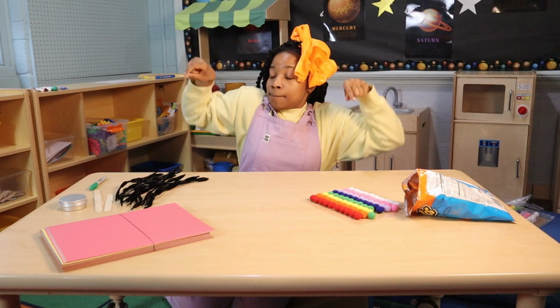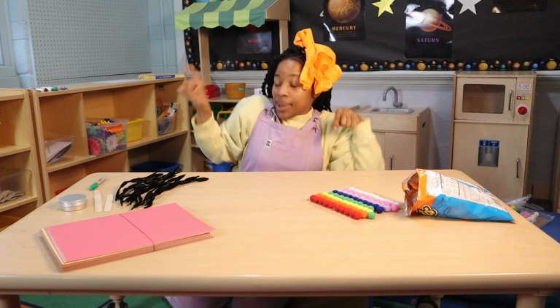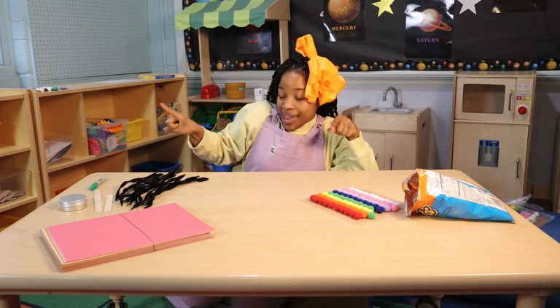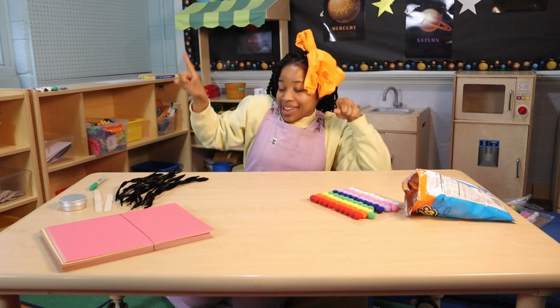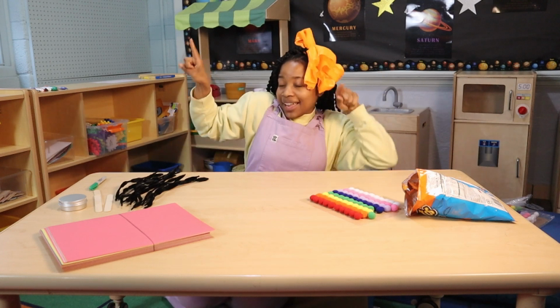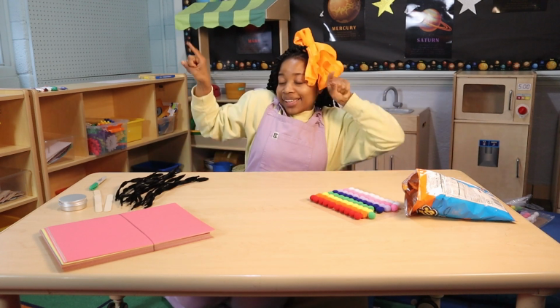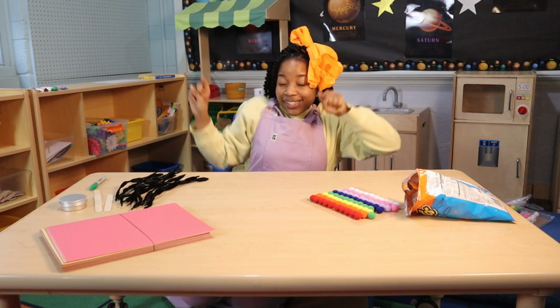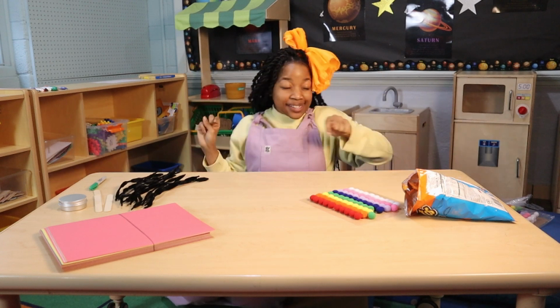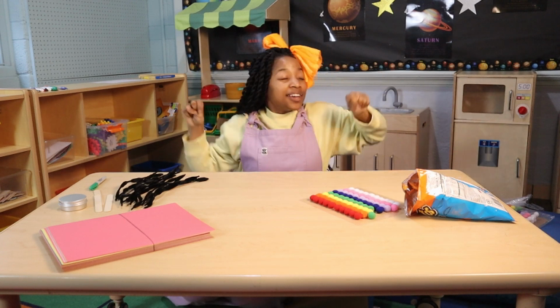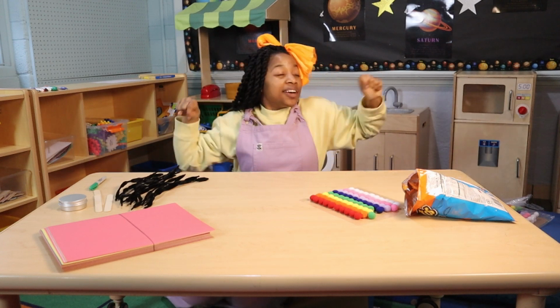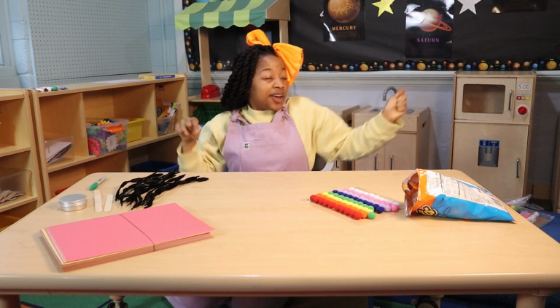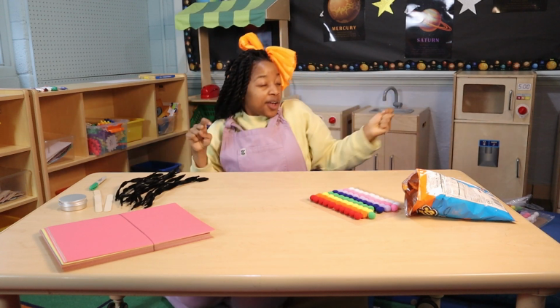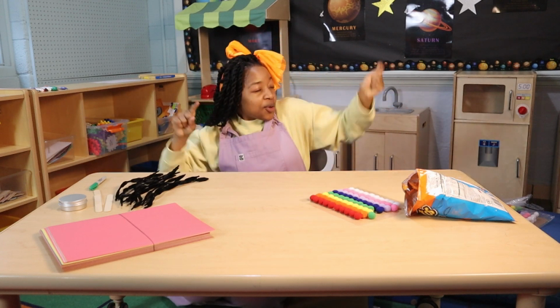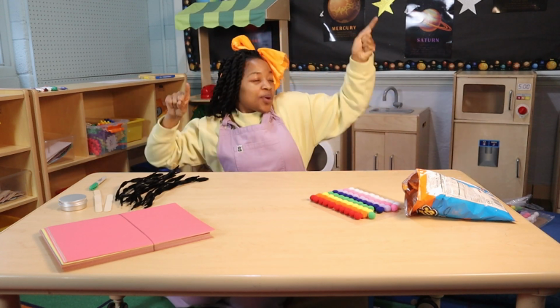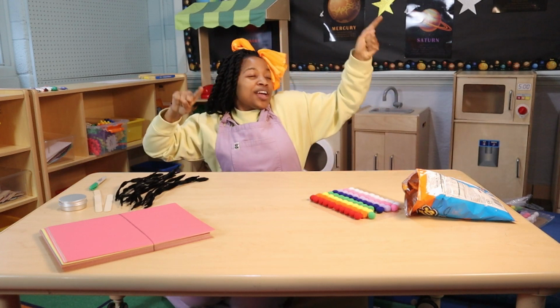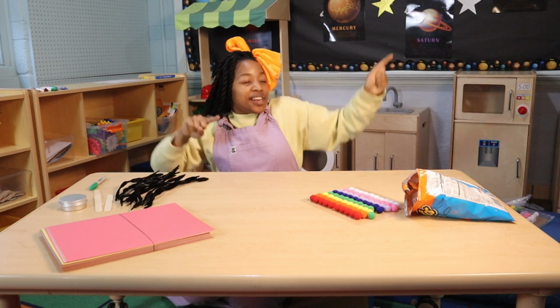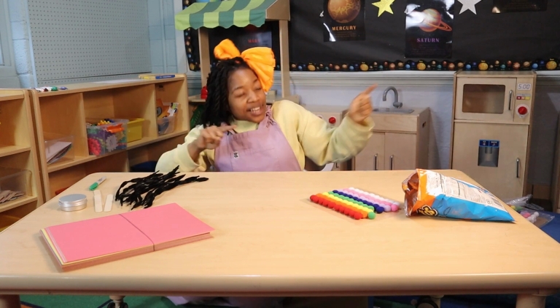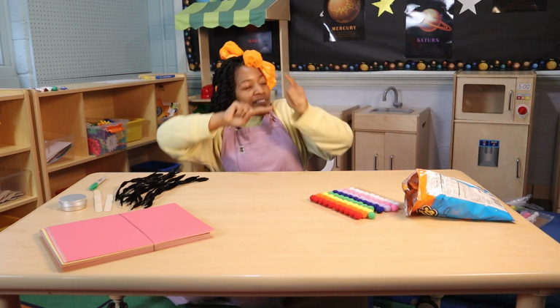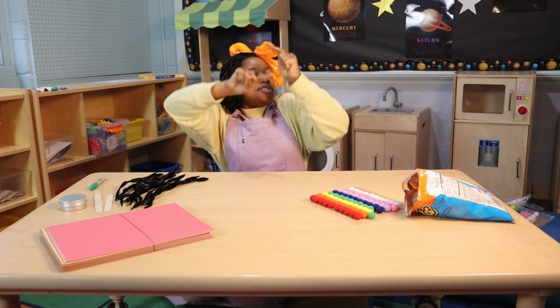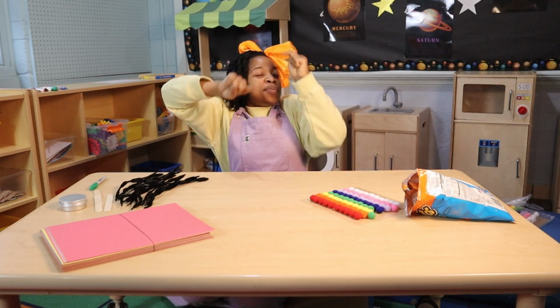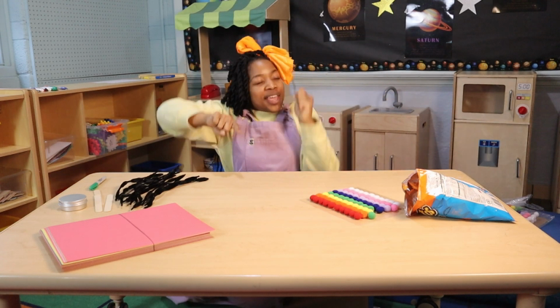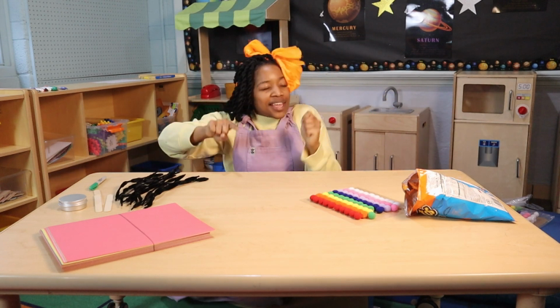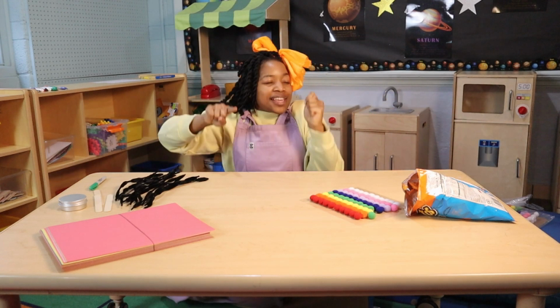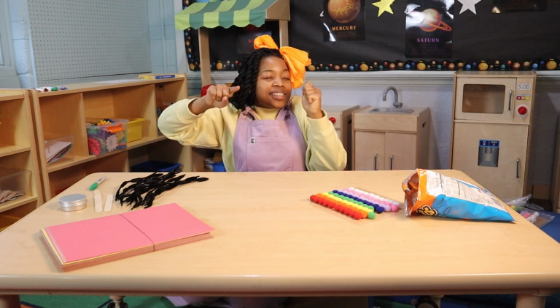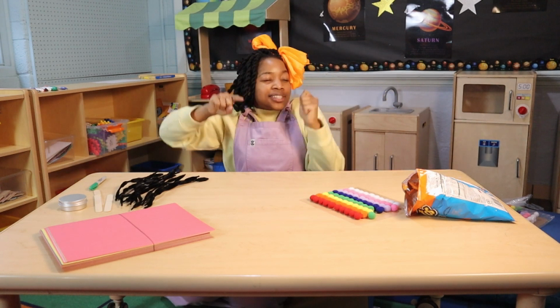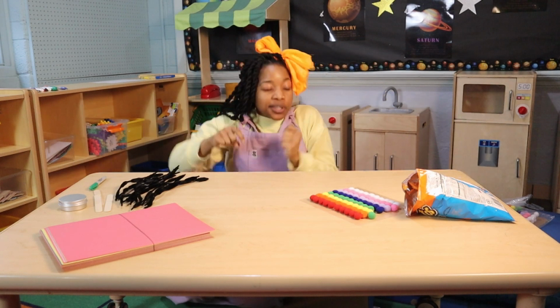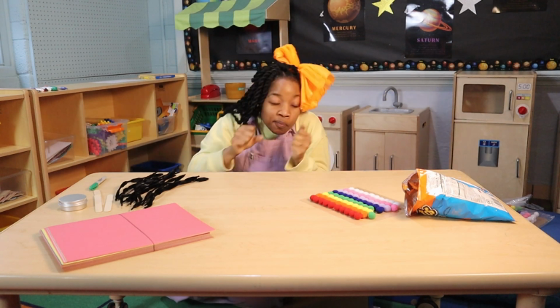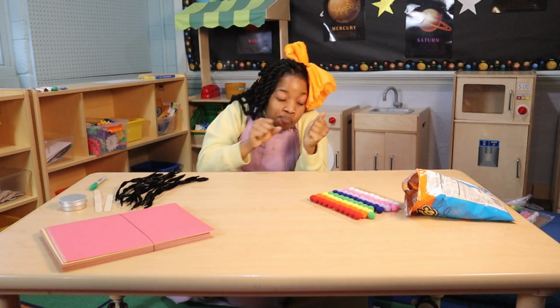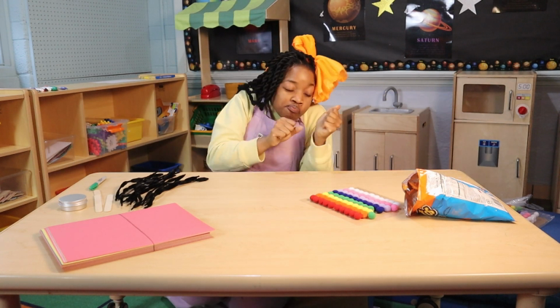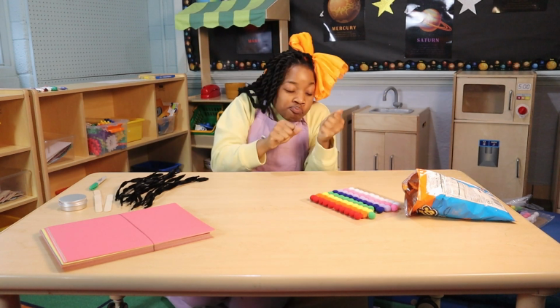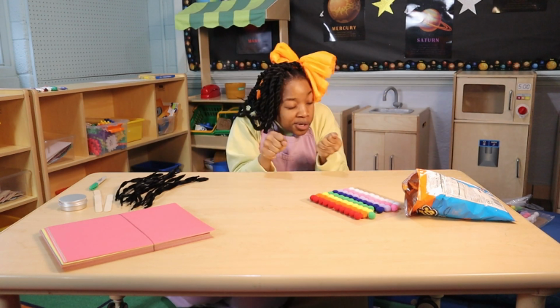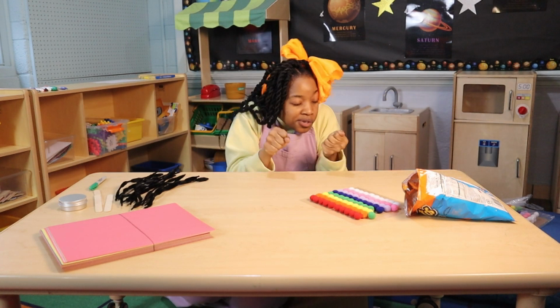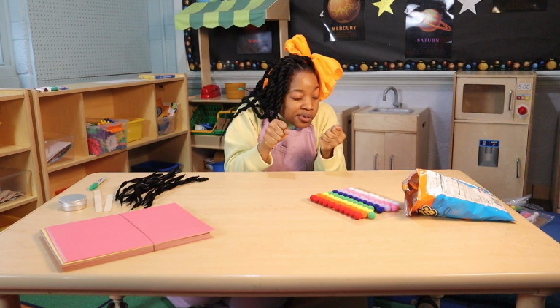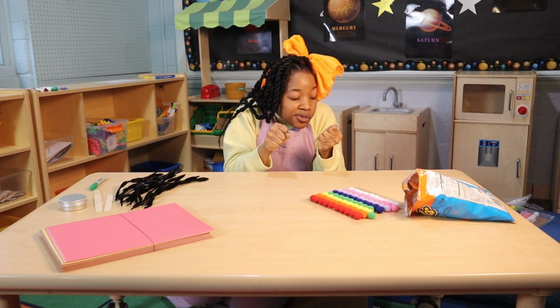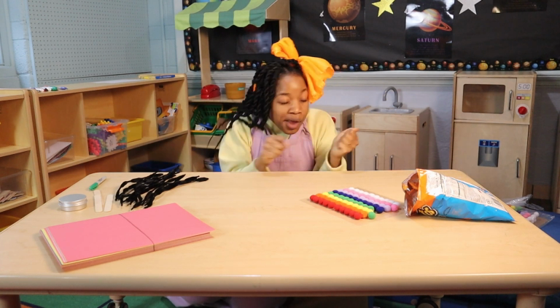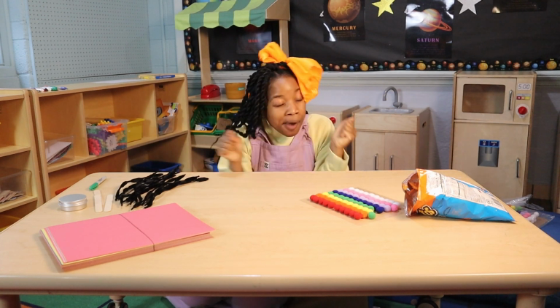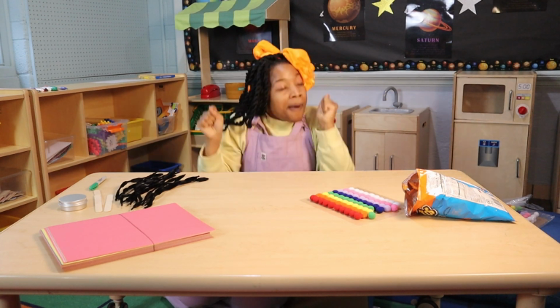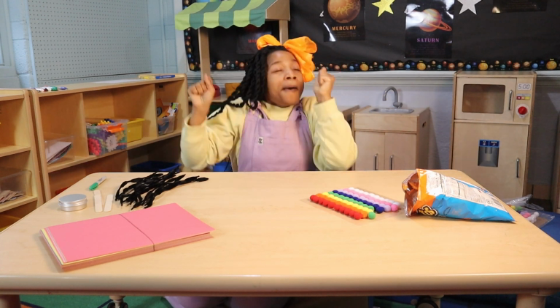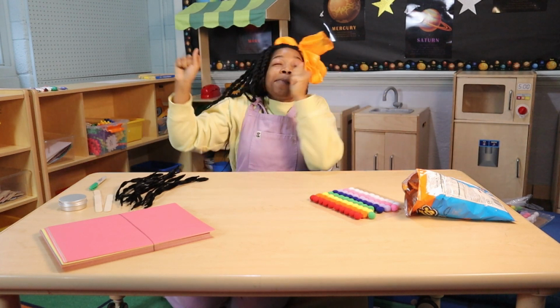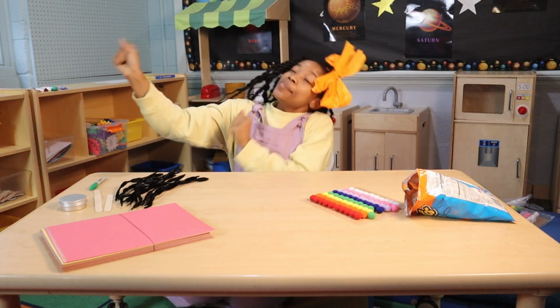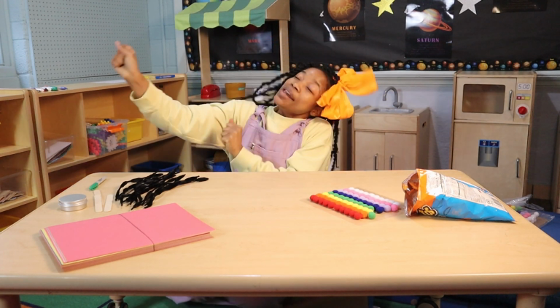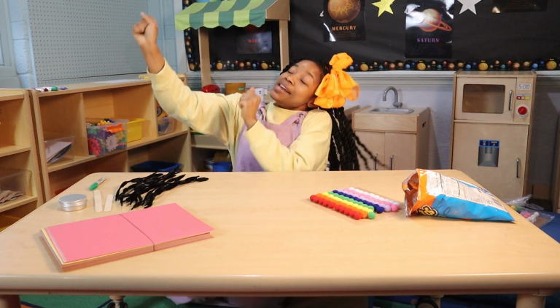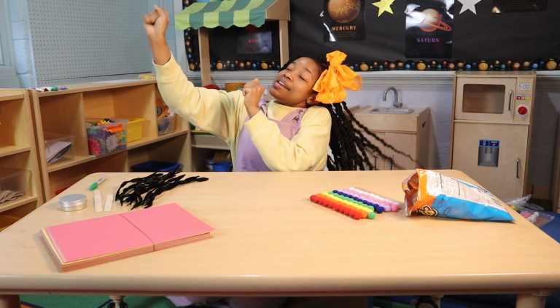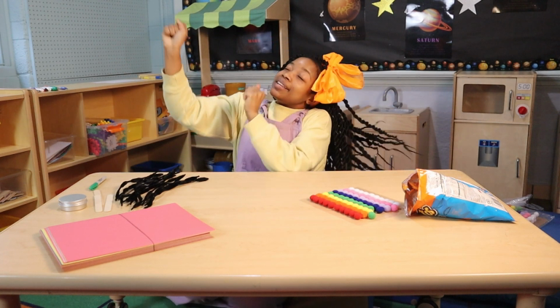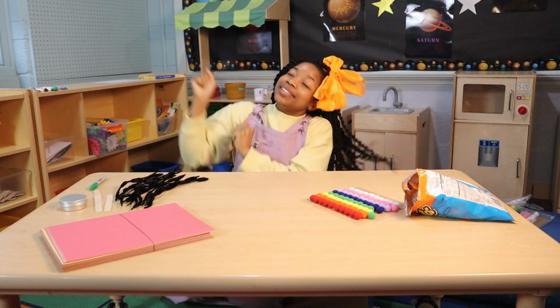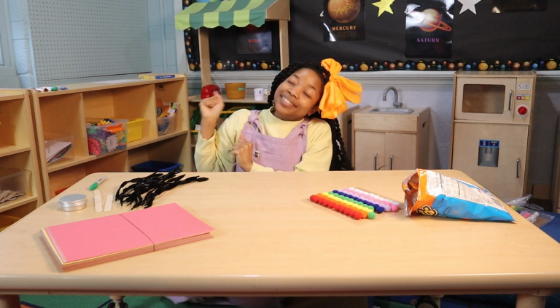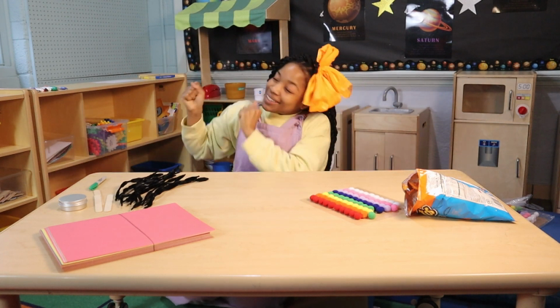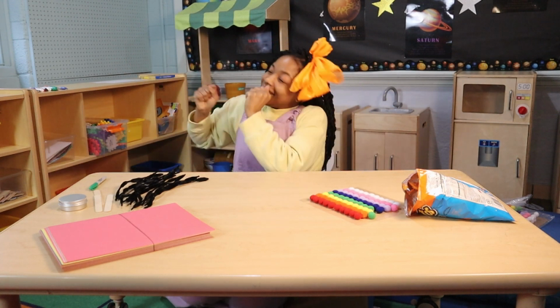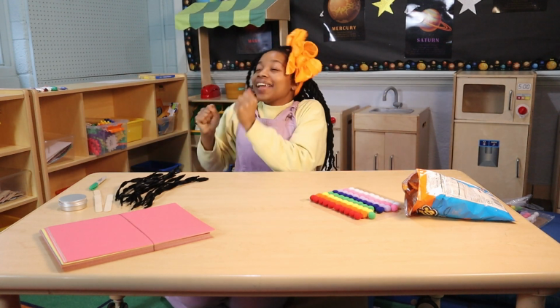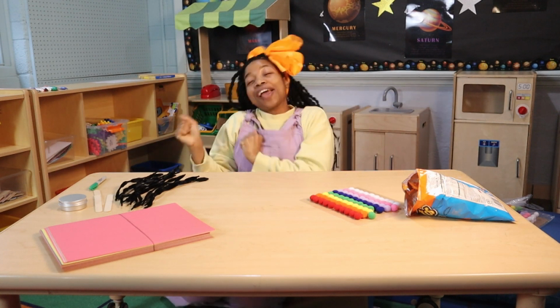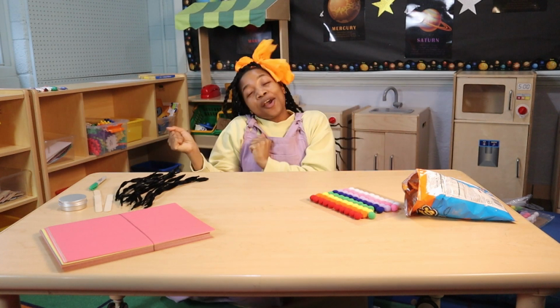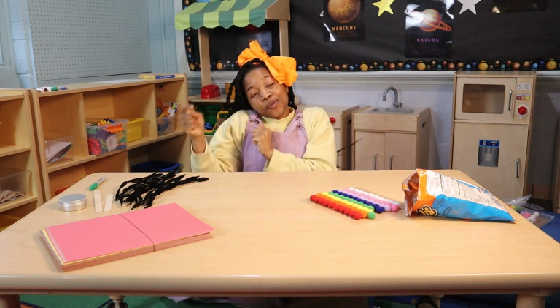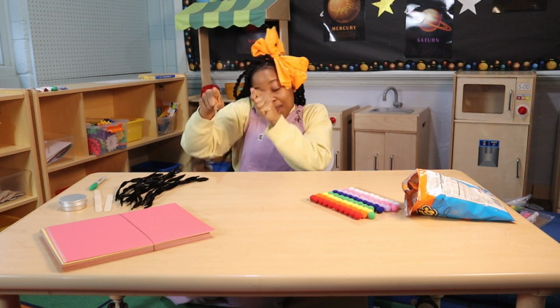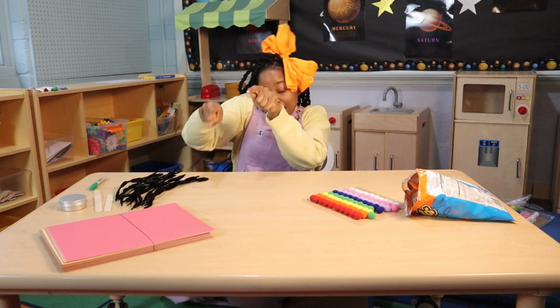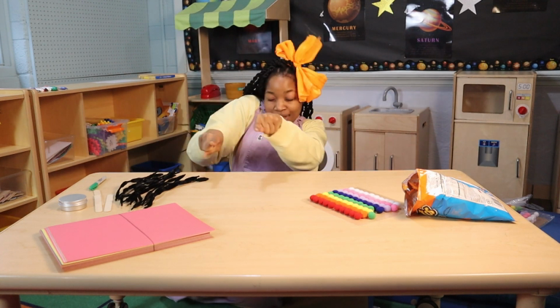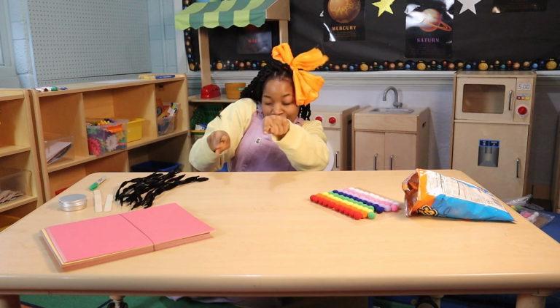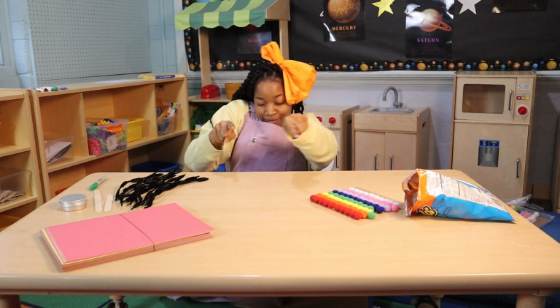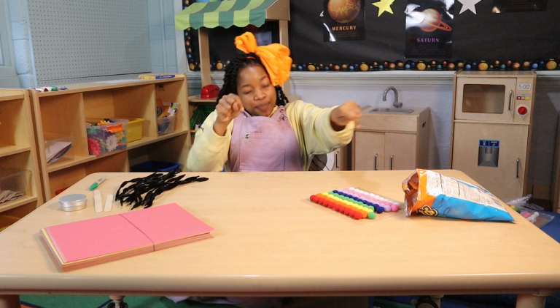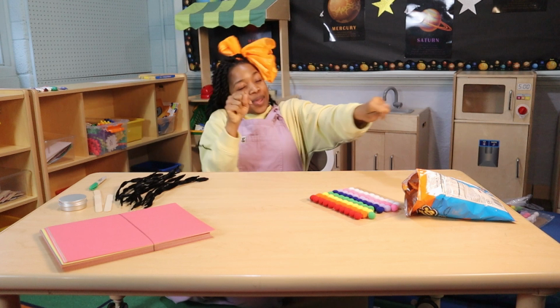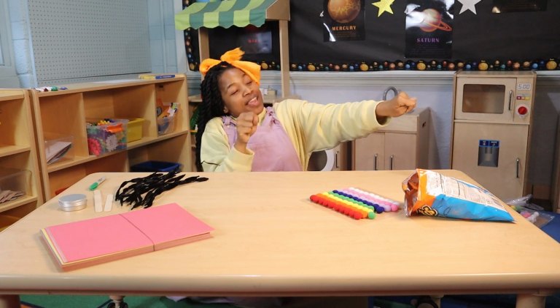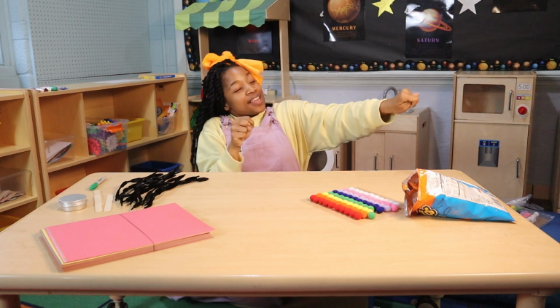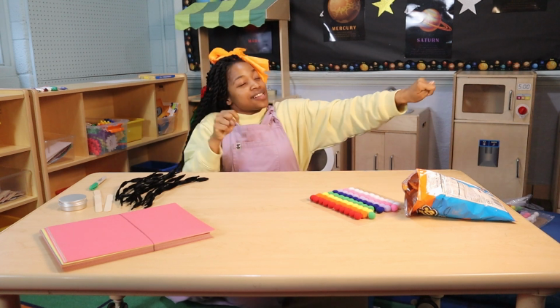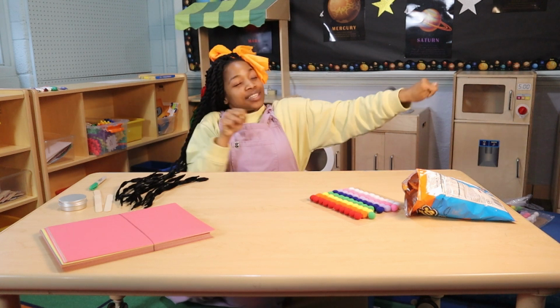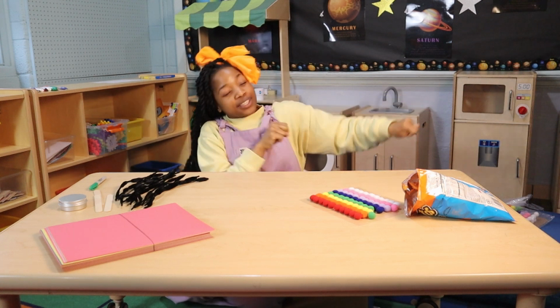Bees! We love the bees! Bees! We love the bees!